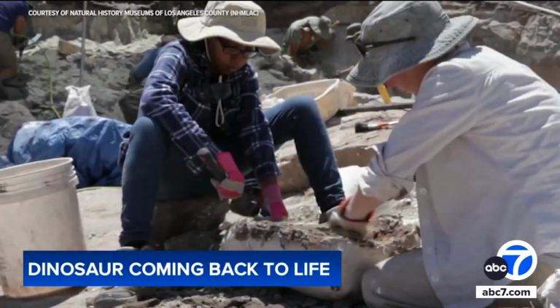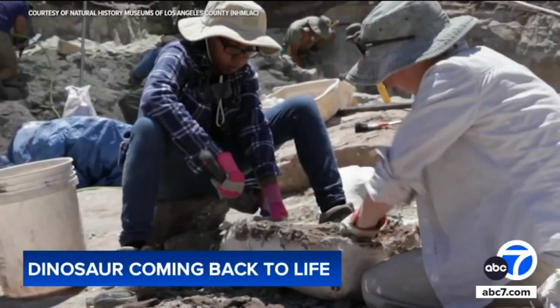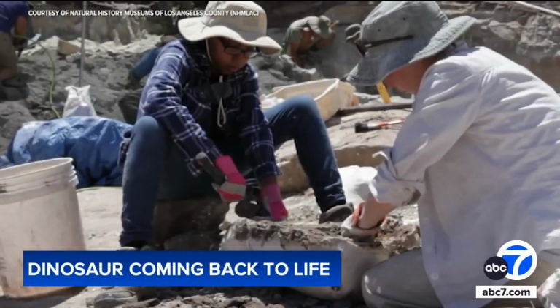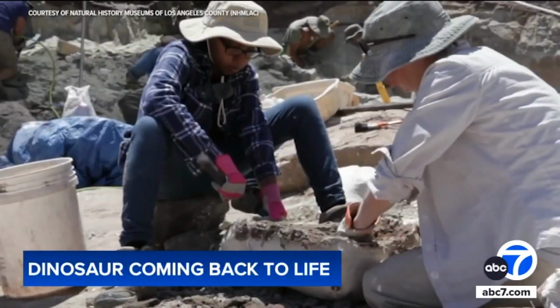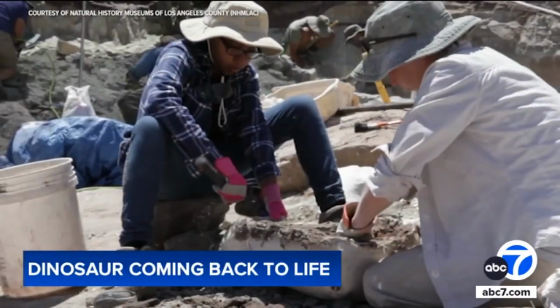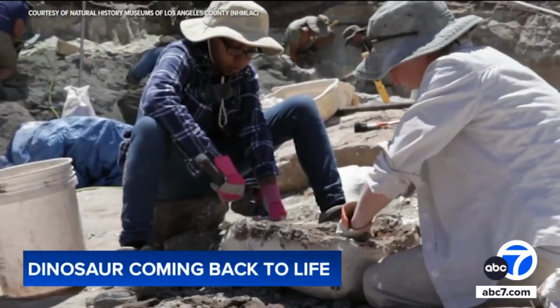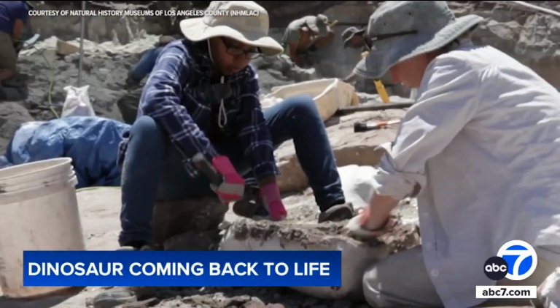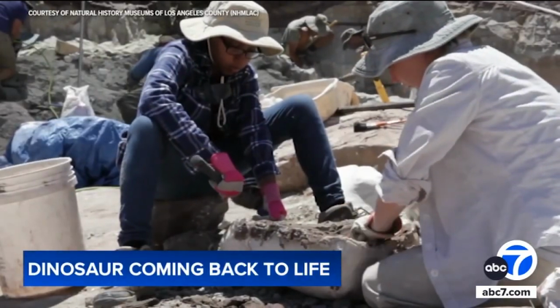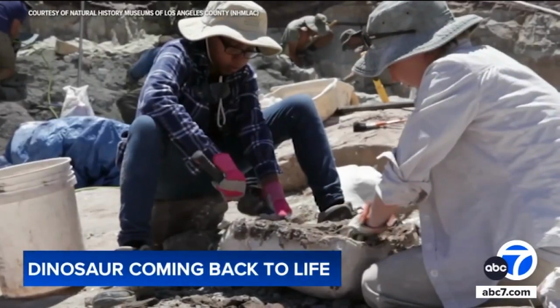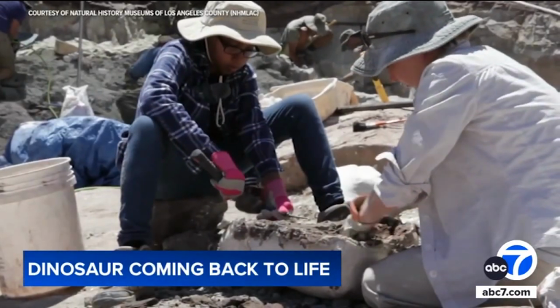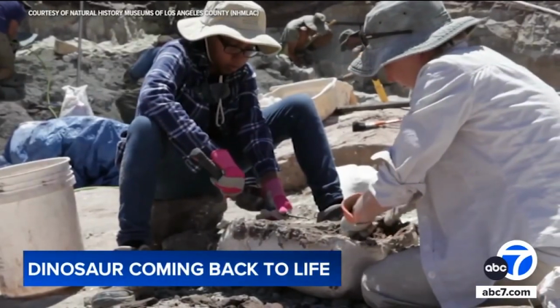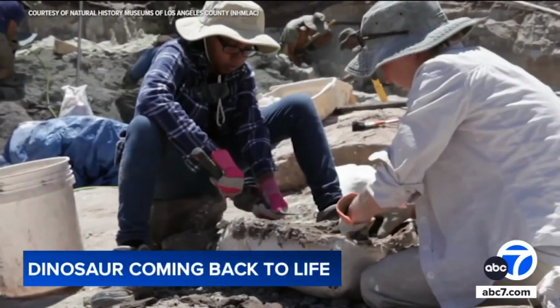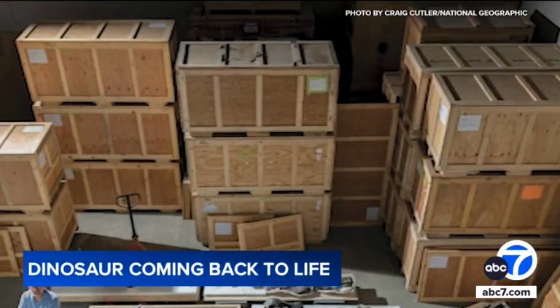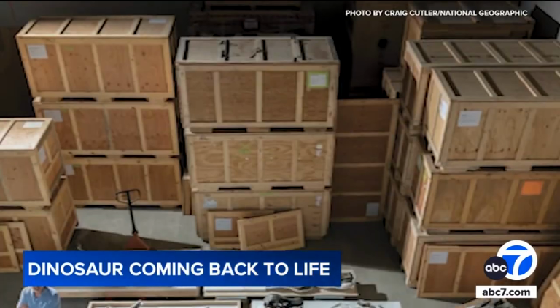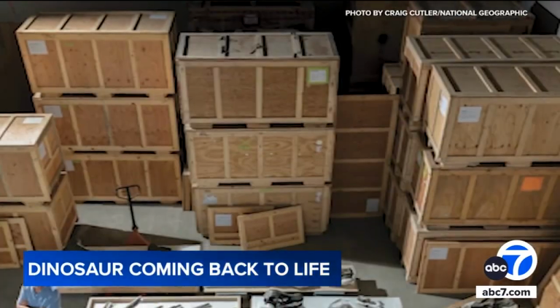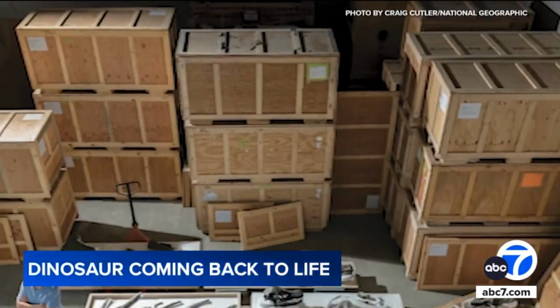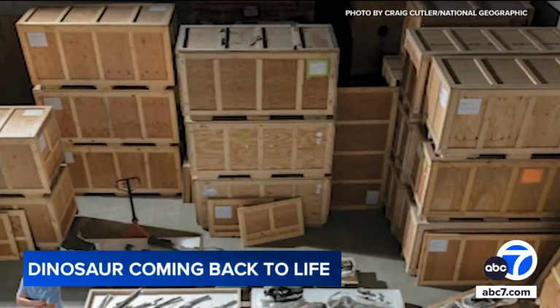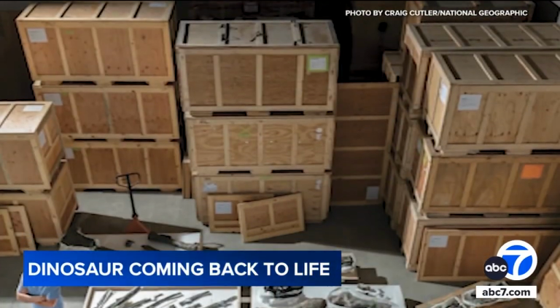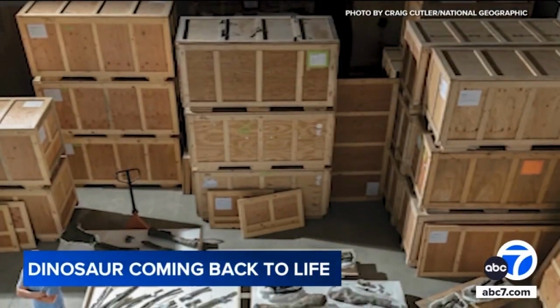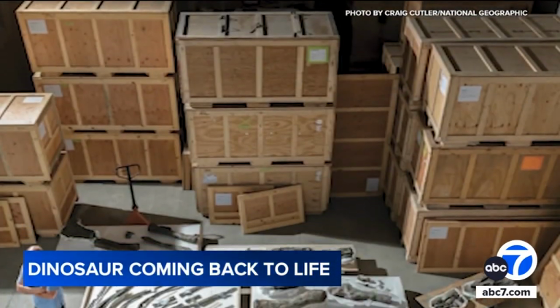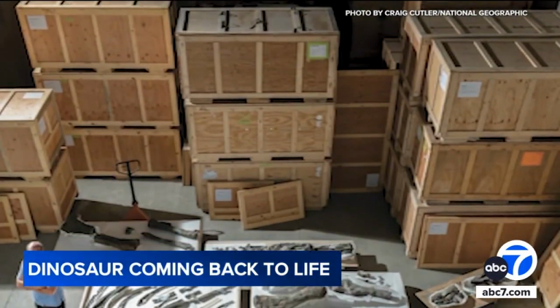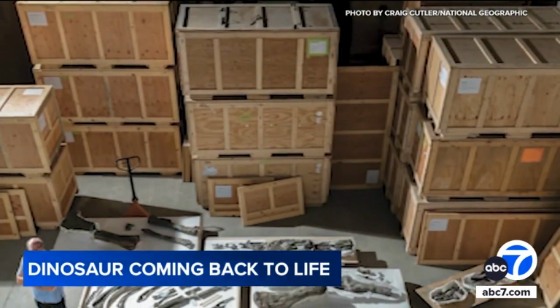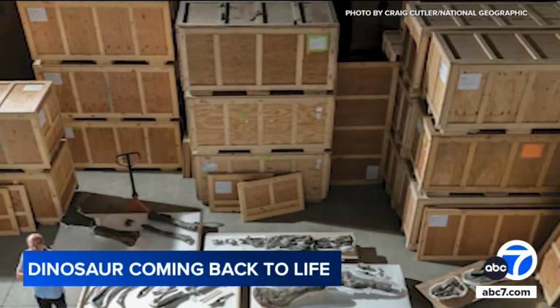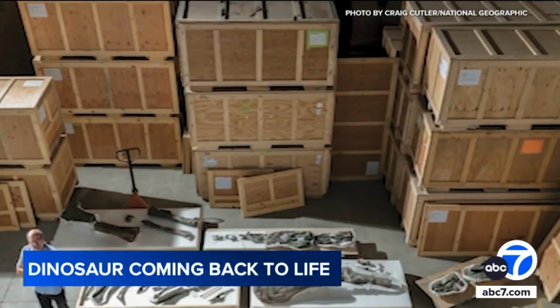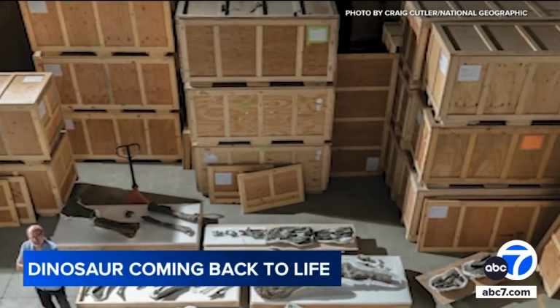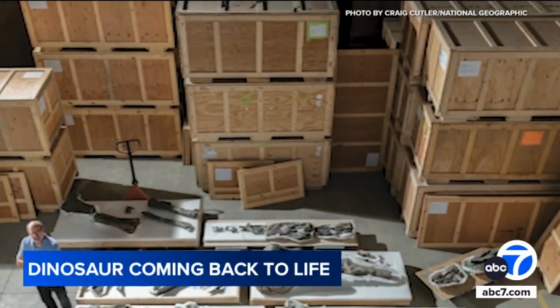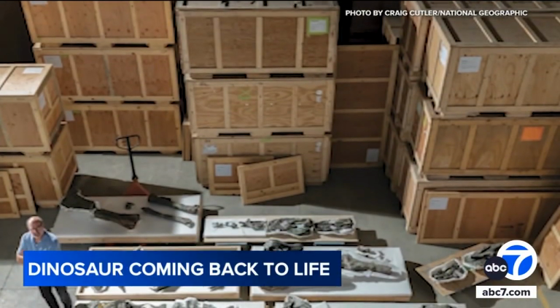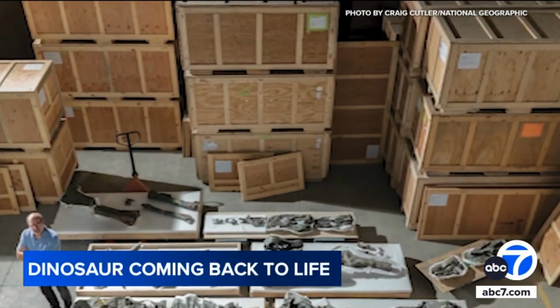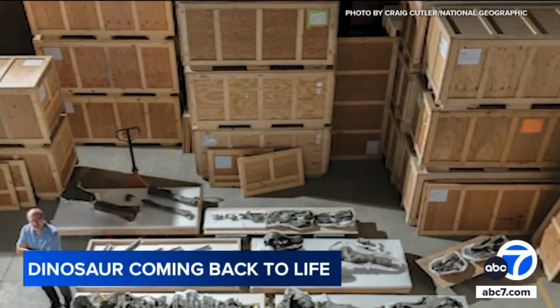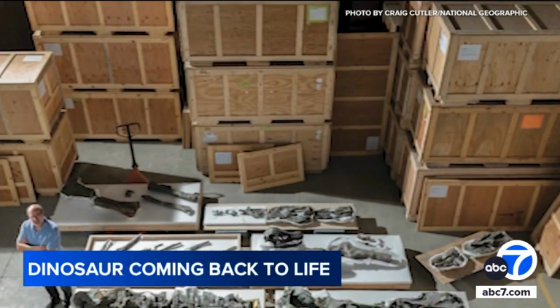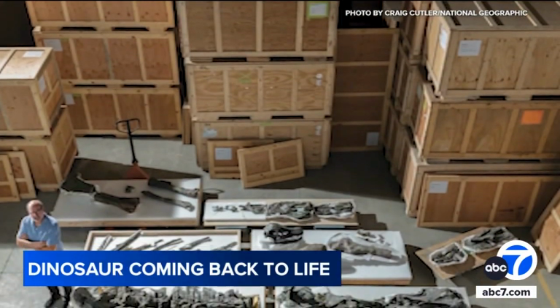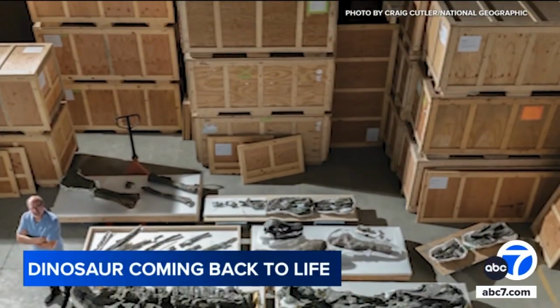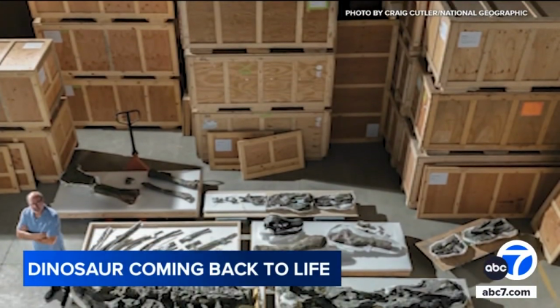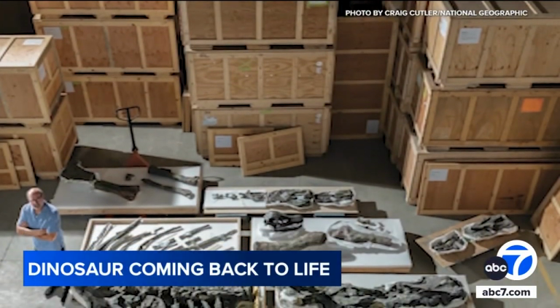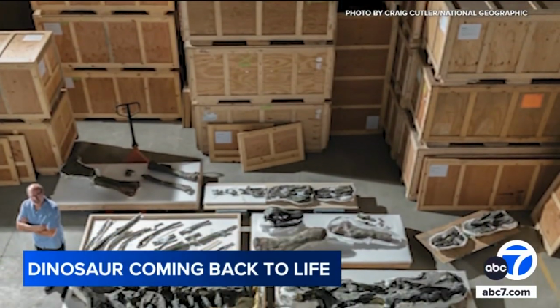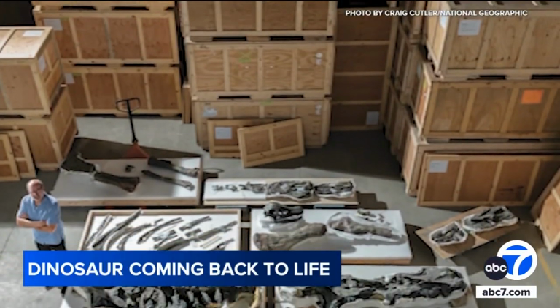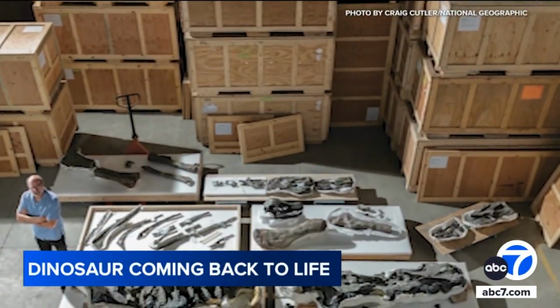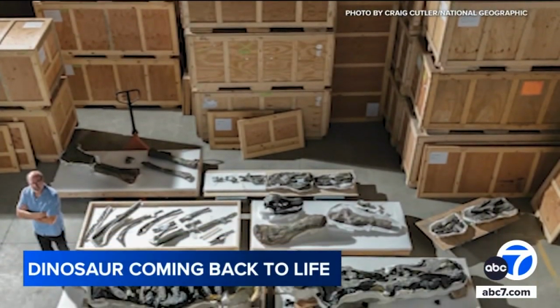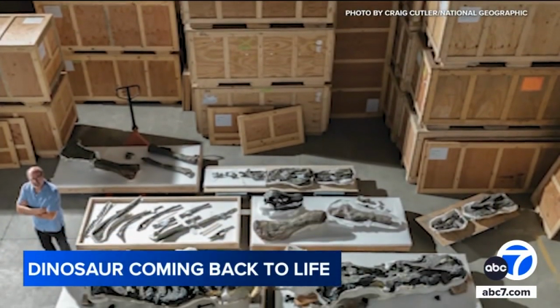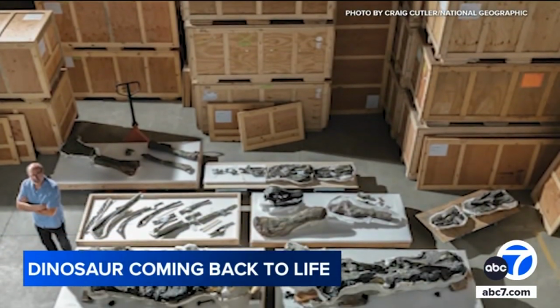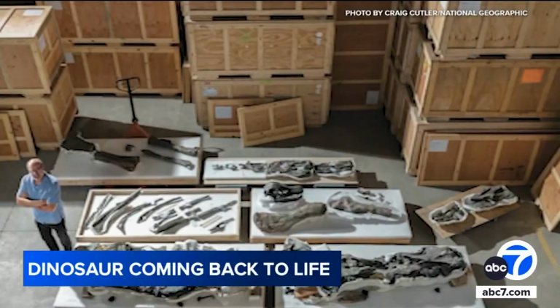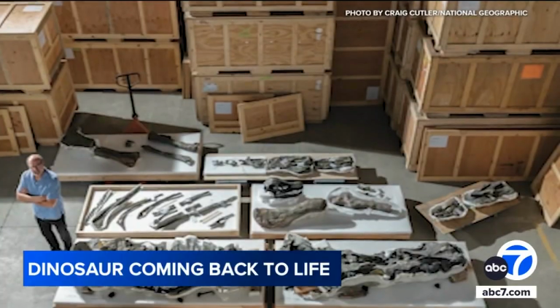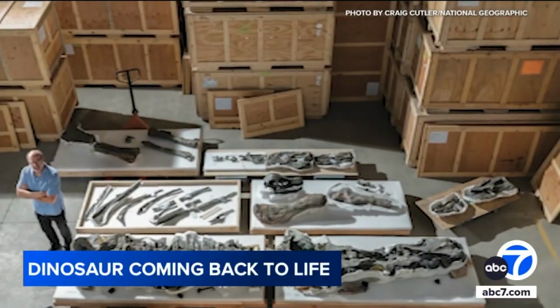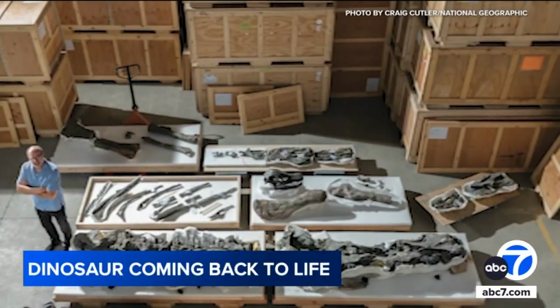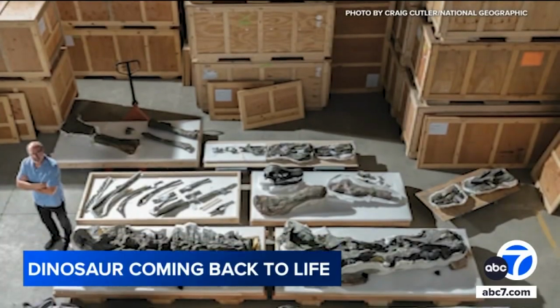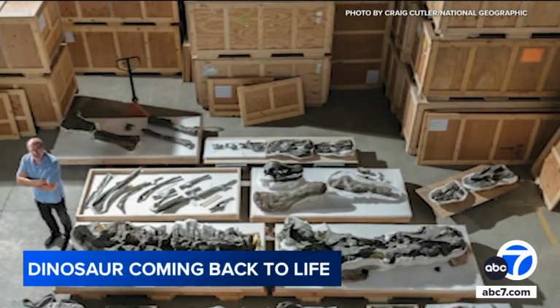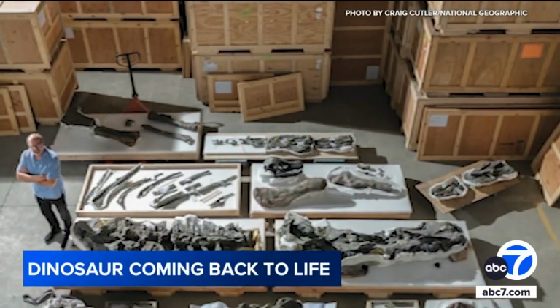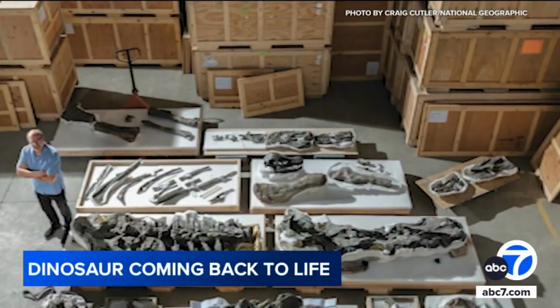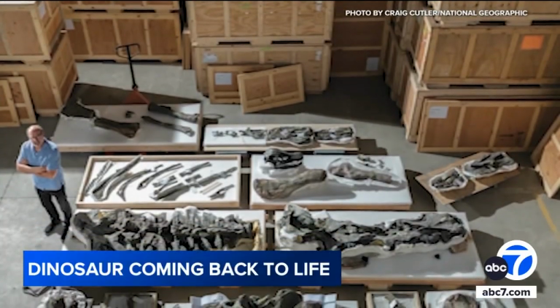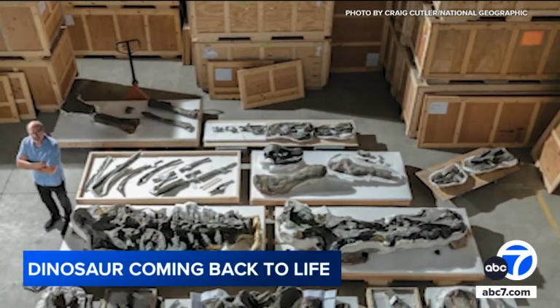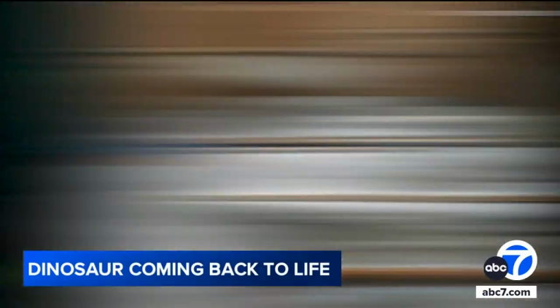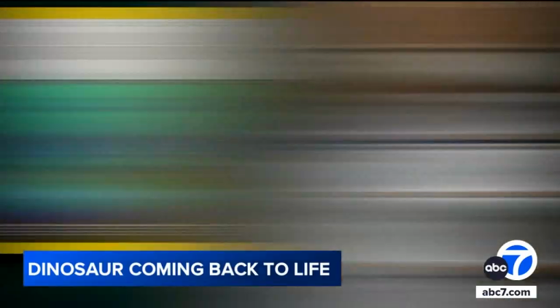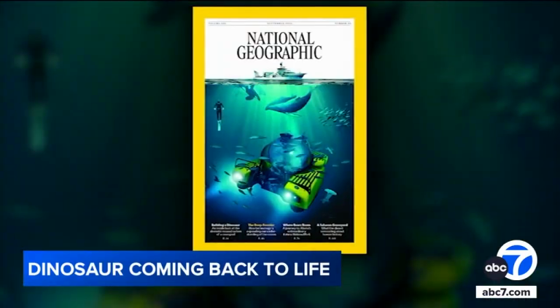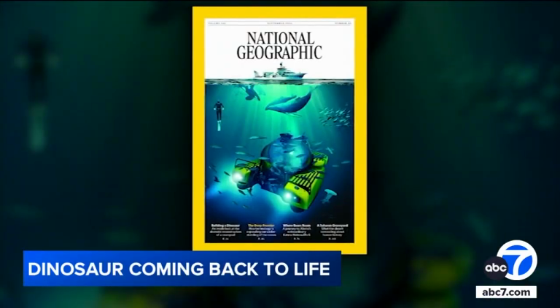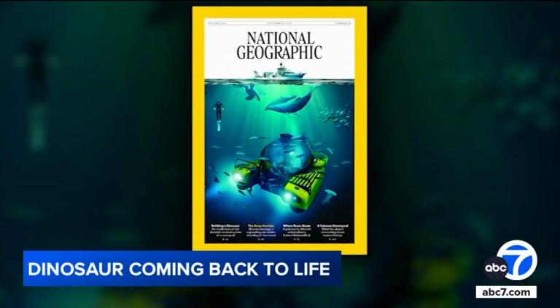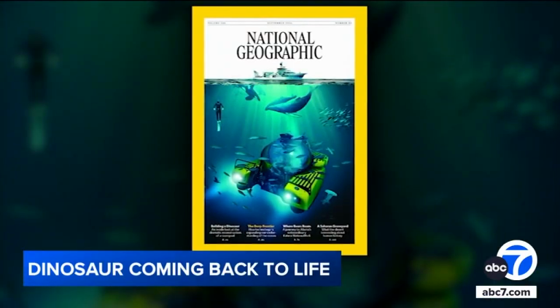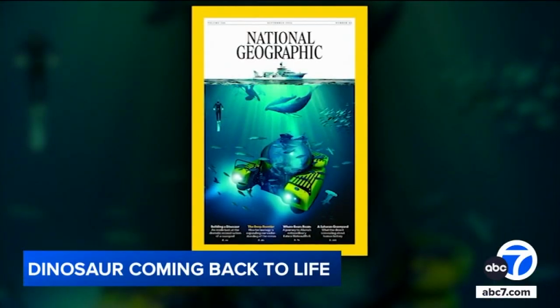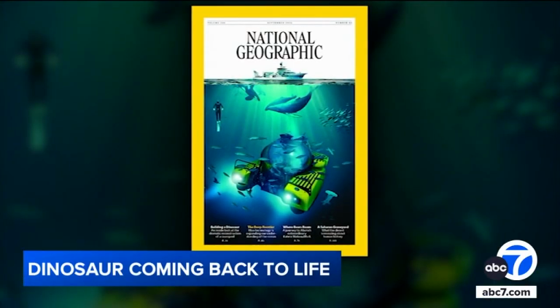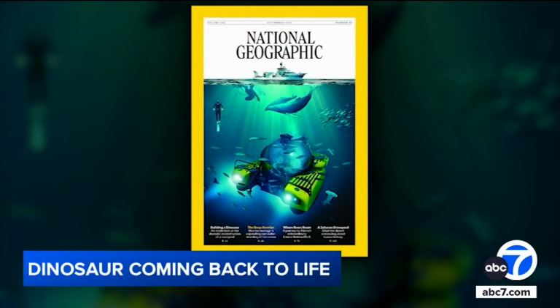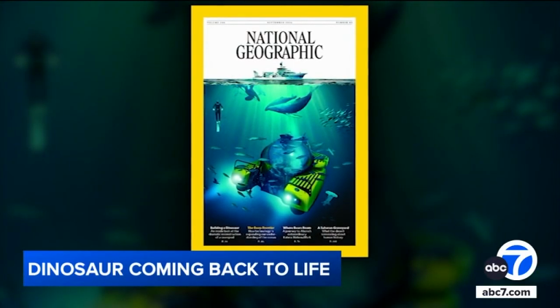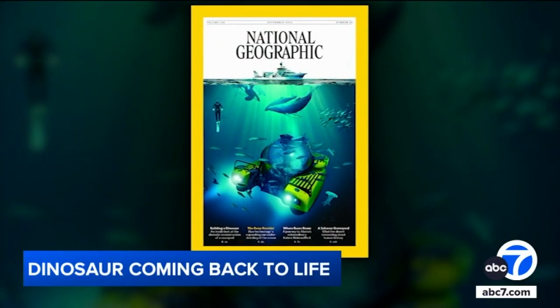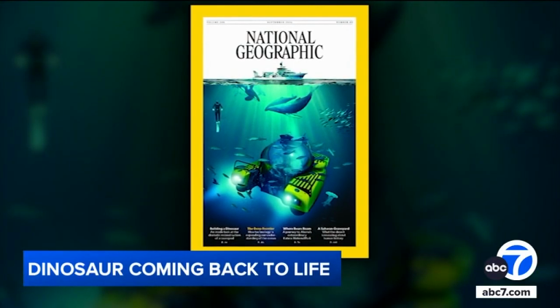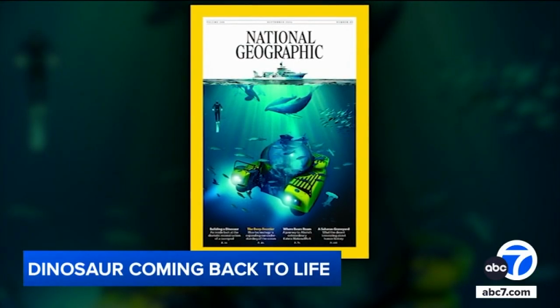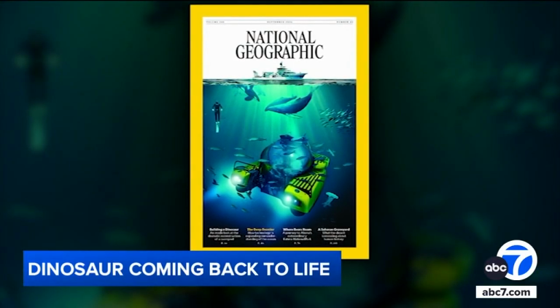From 2007, the bones have gone through a lengthy, painstaking excavation as featured in the September issue of National Geographic.